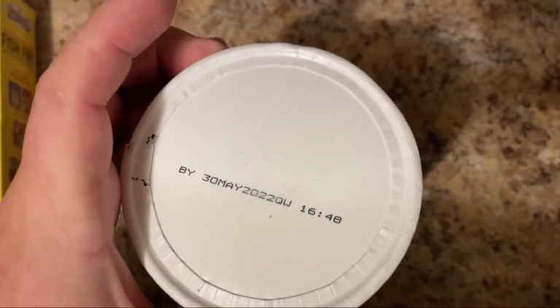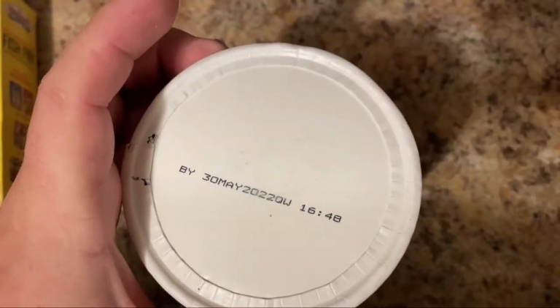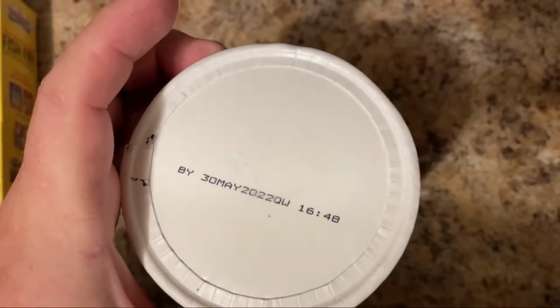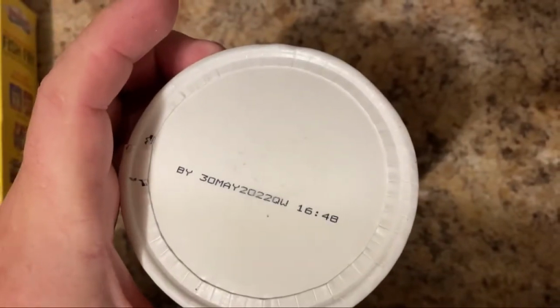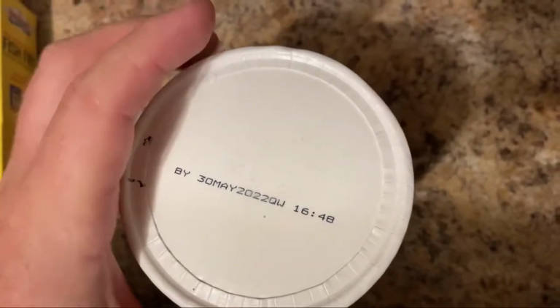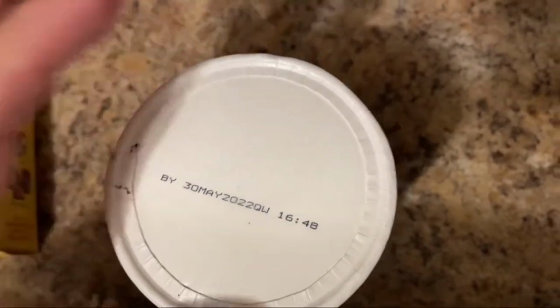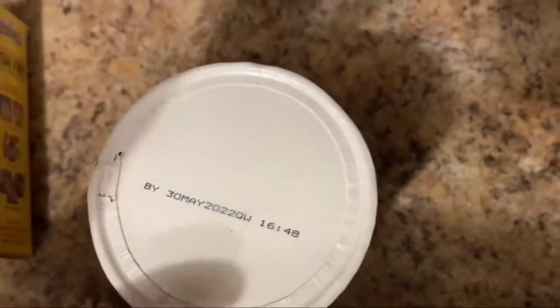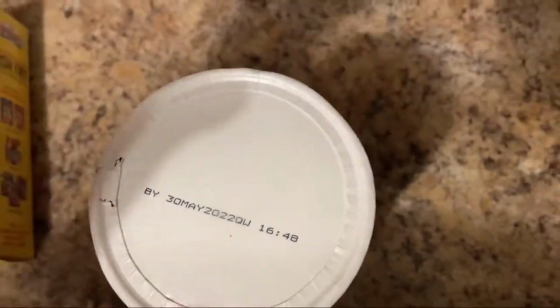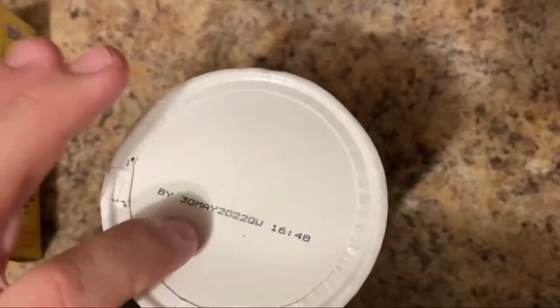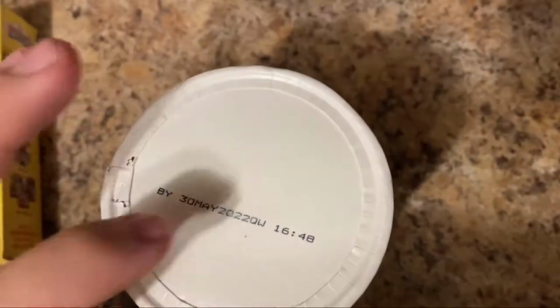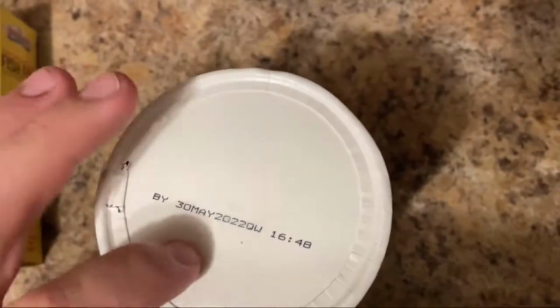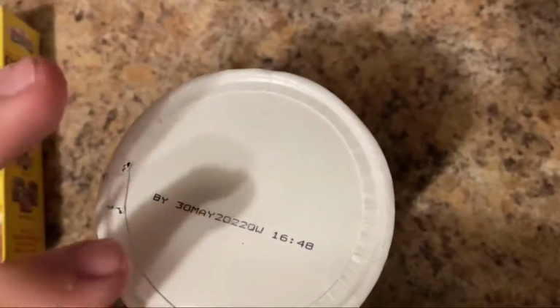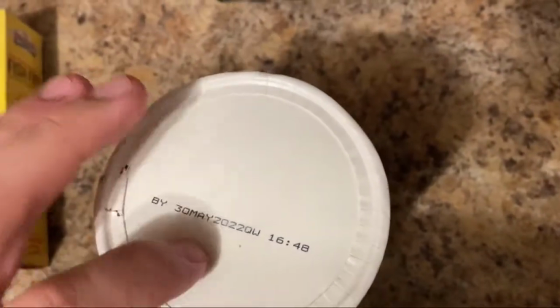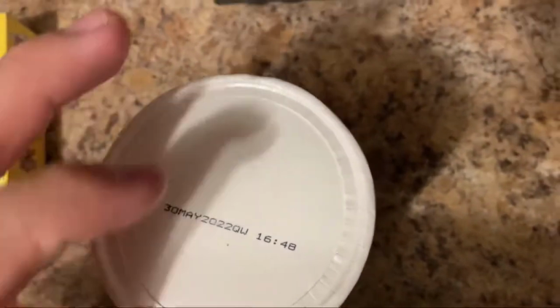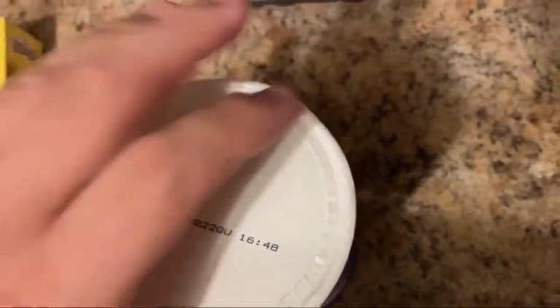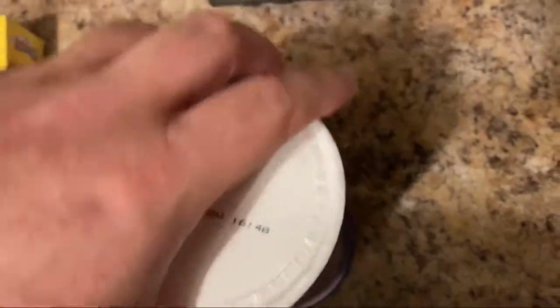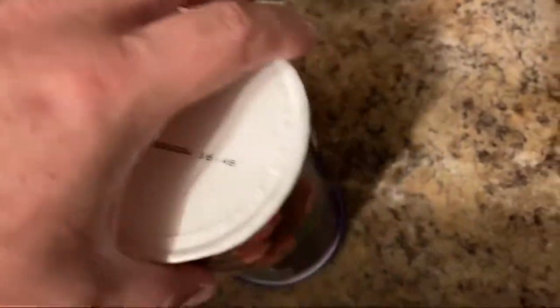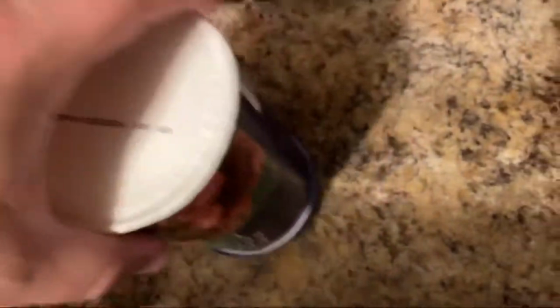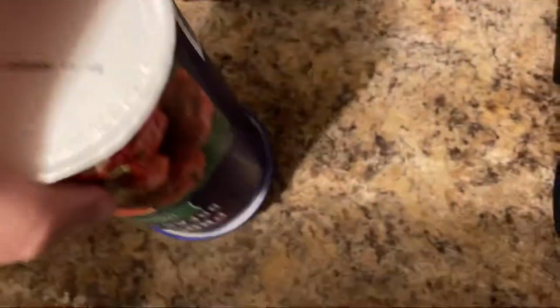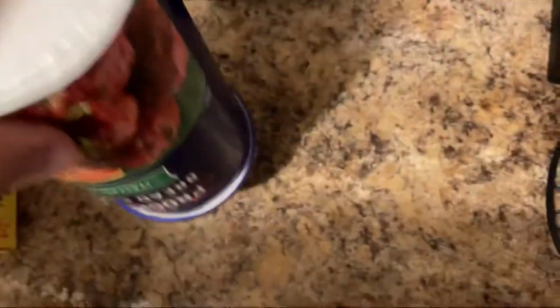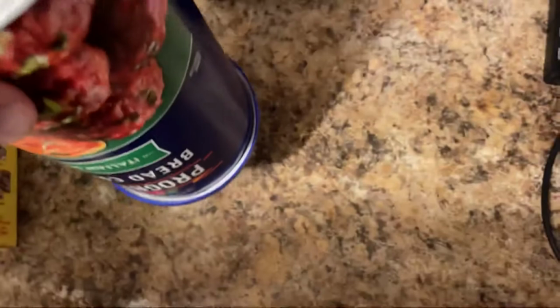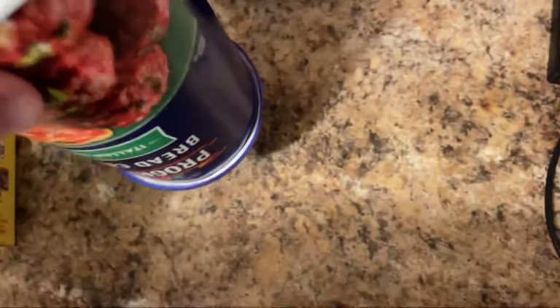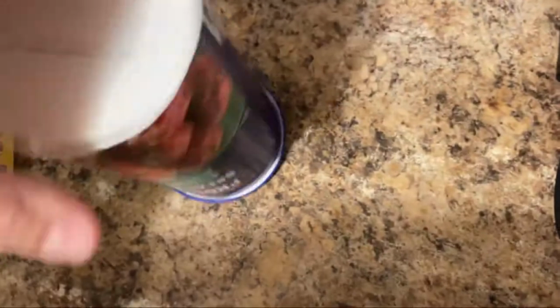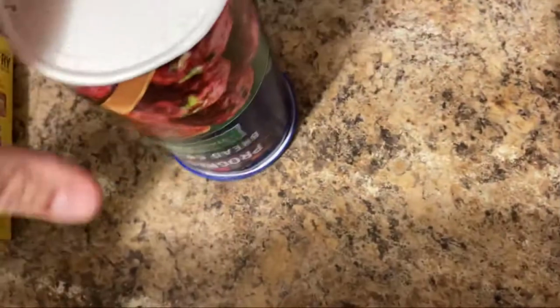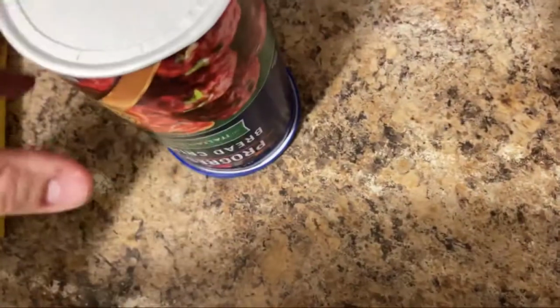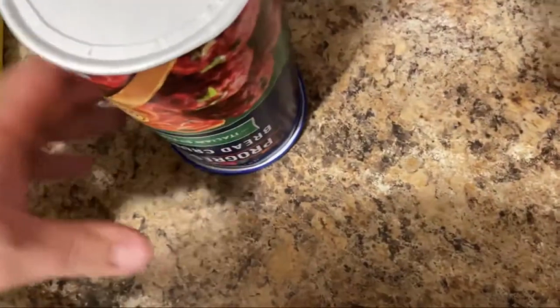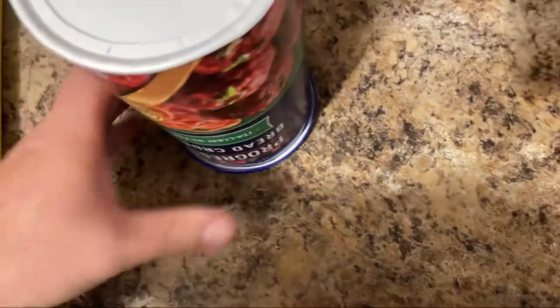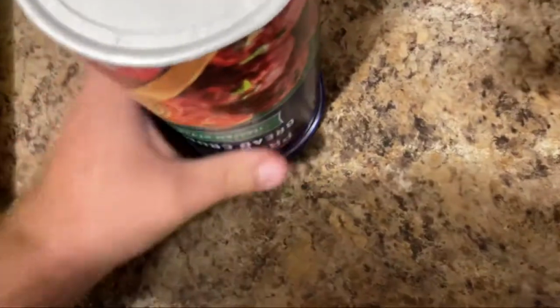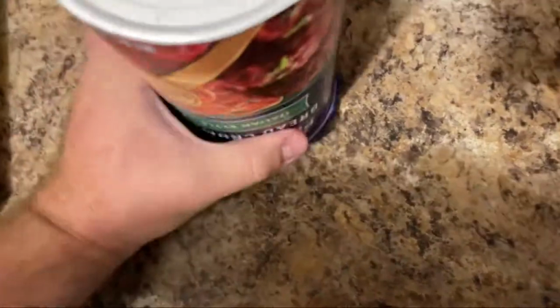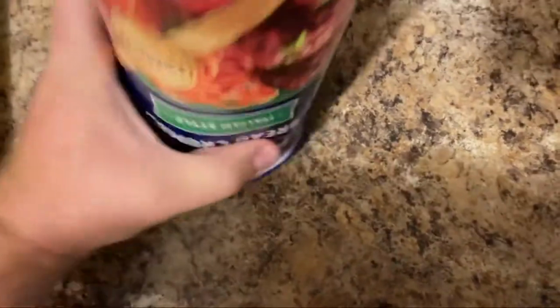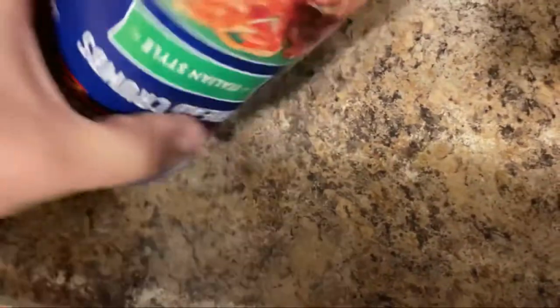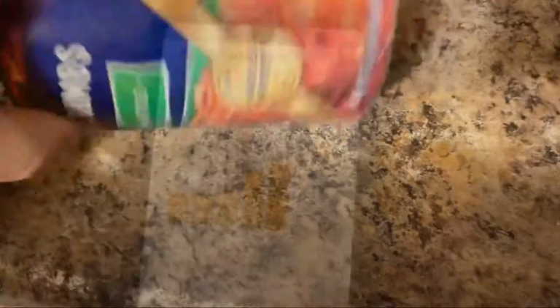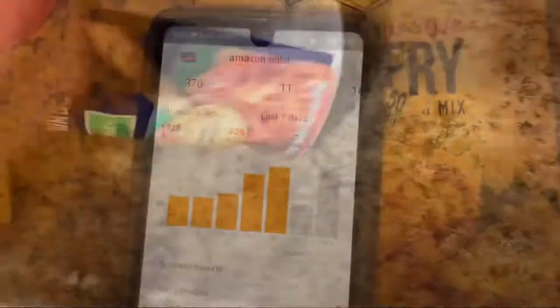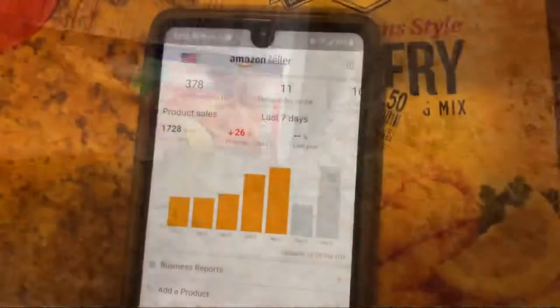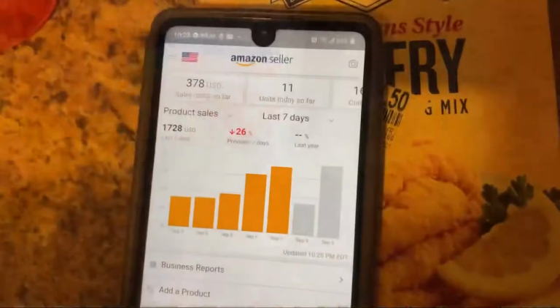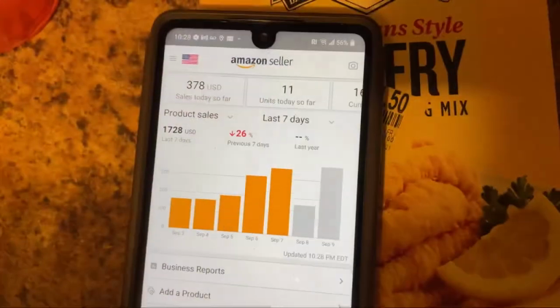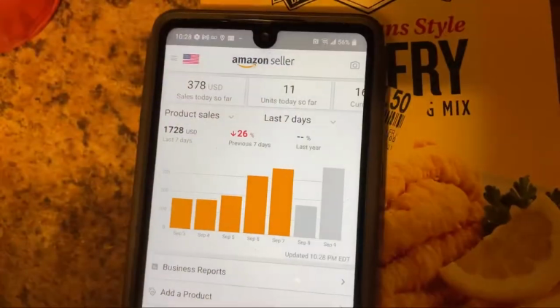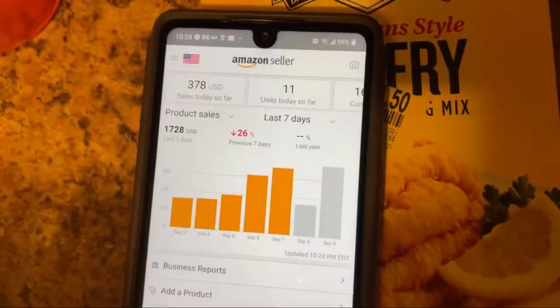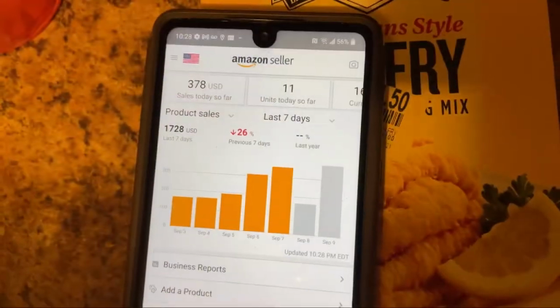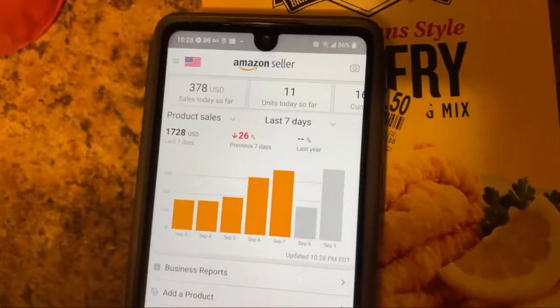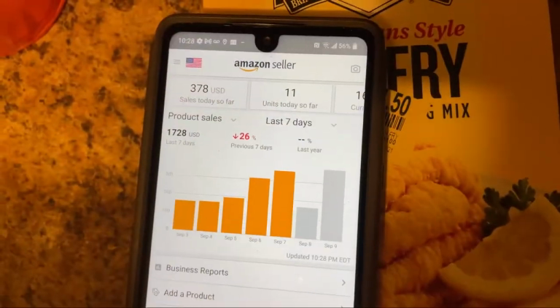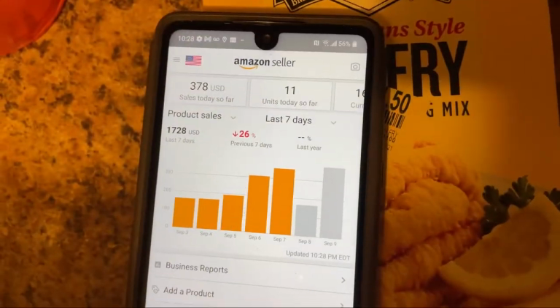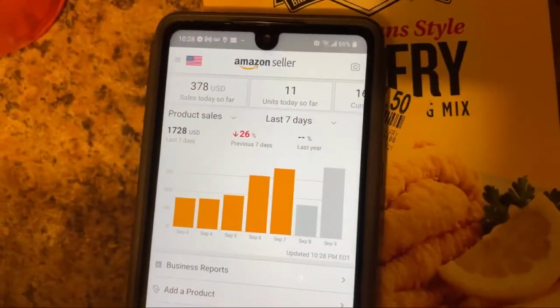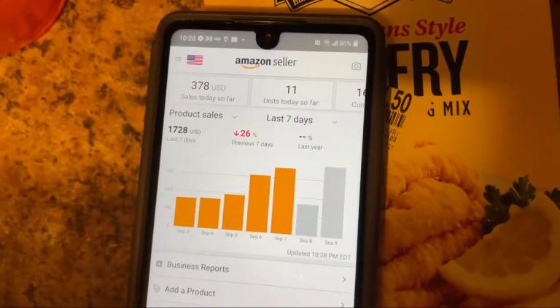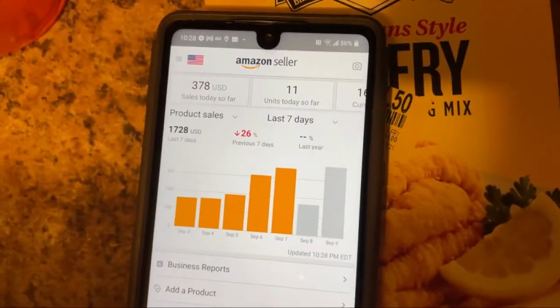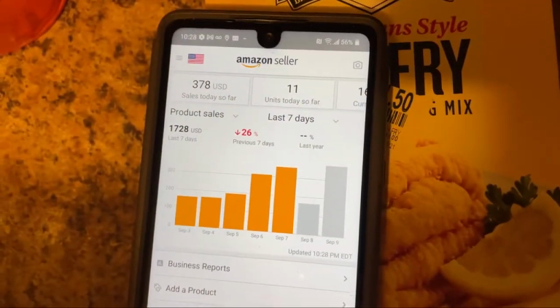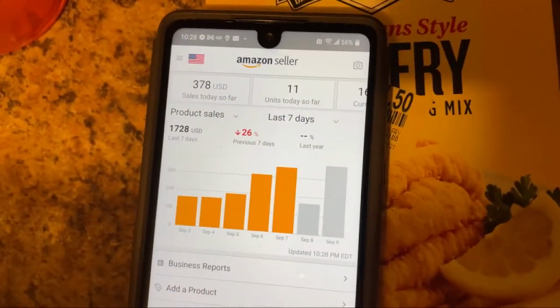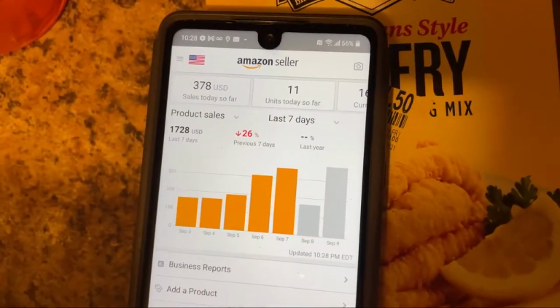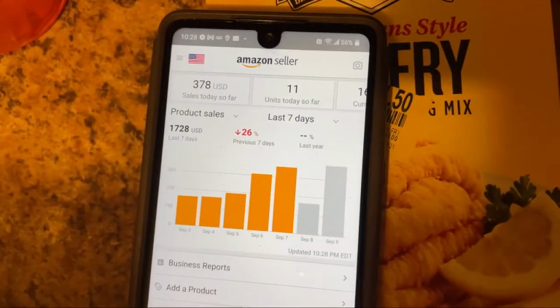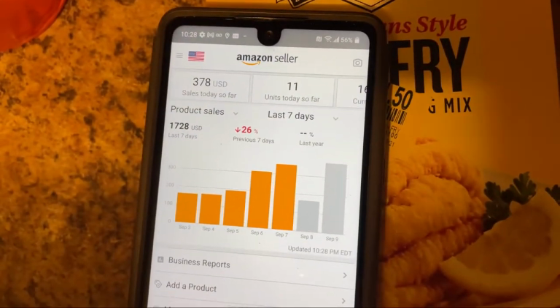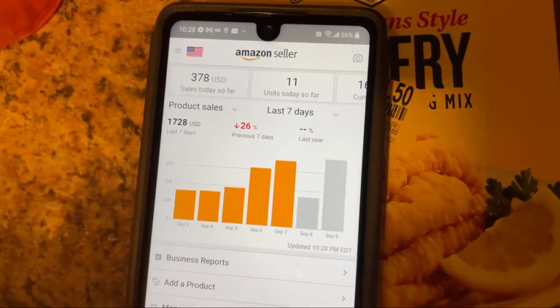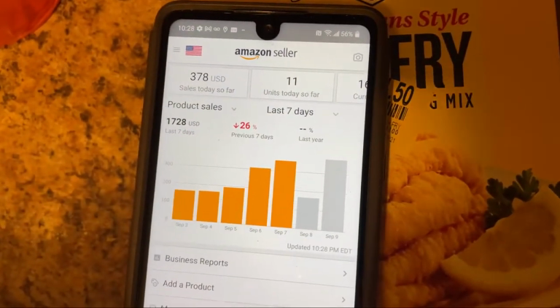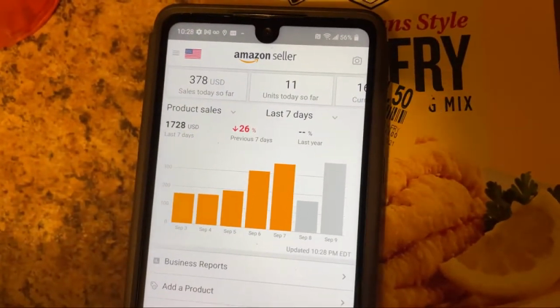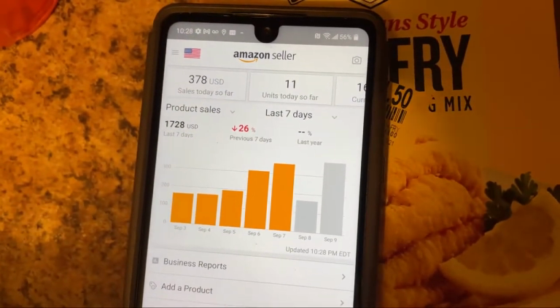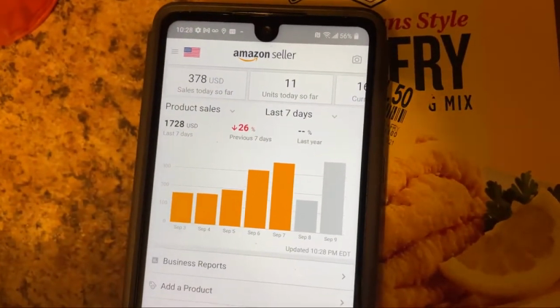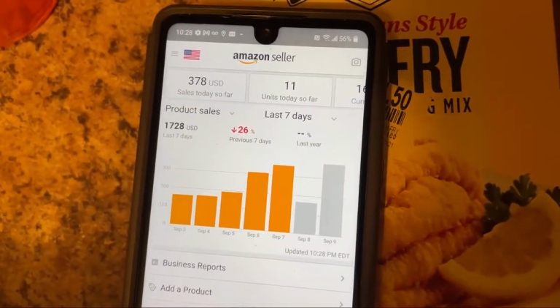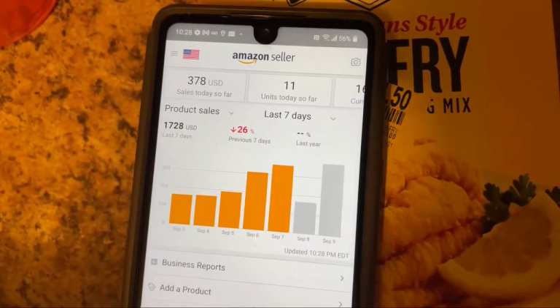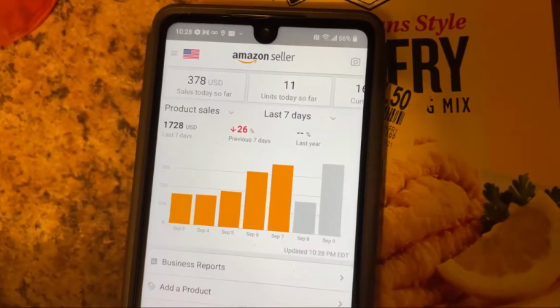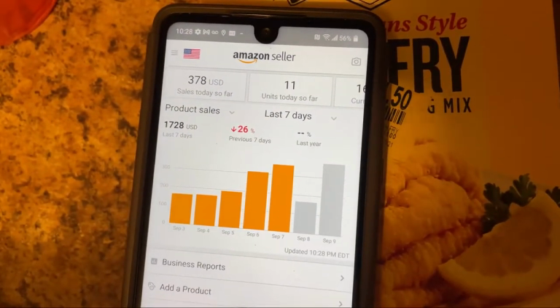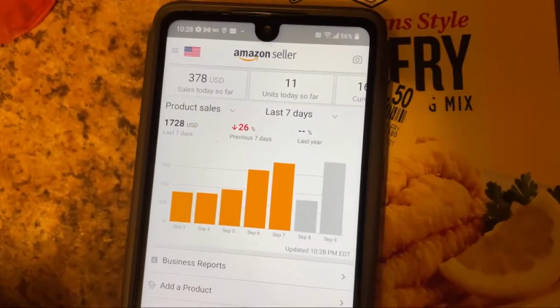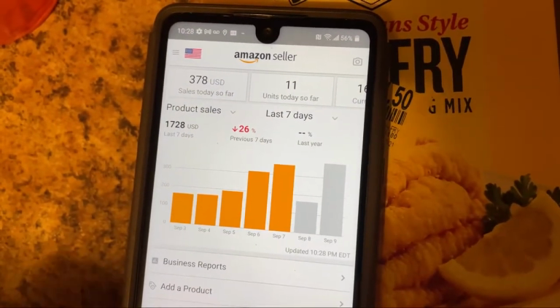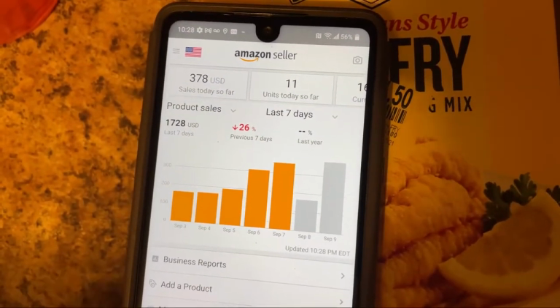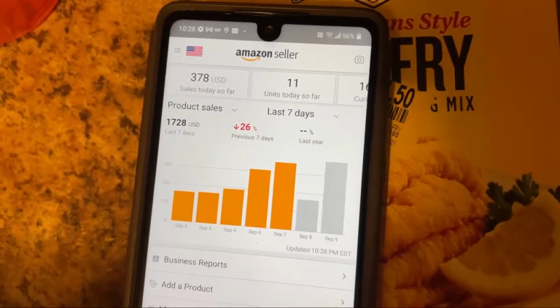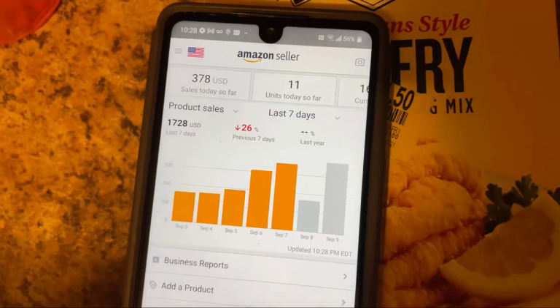Just making sure it's not expired — okay, we're good. I'm going to show you how easy it is to sell on Amazon FBA.